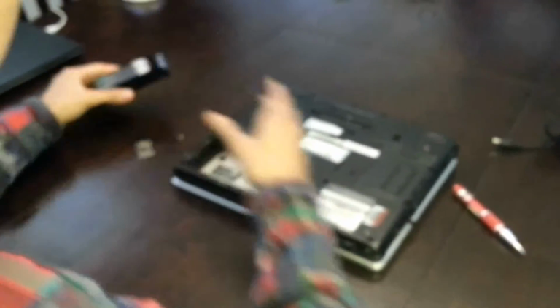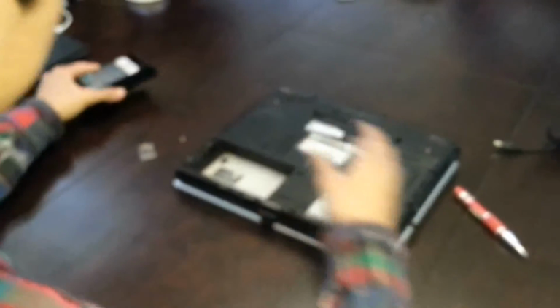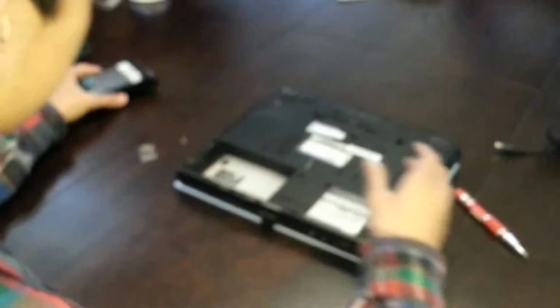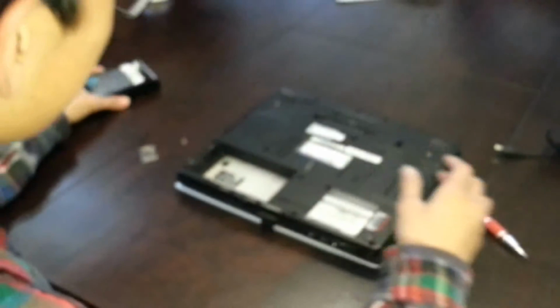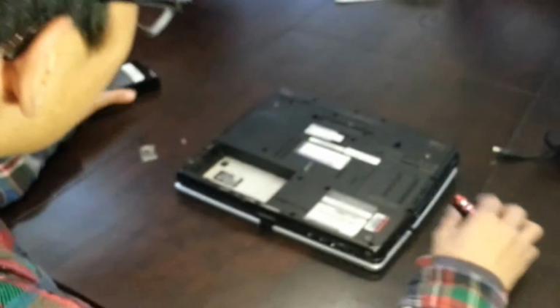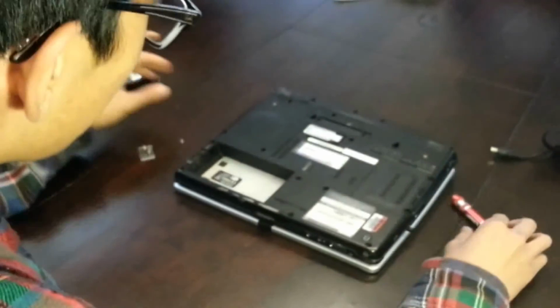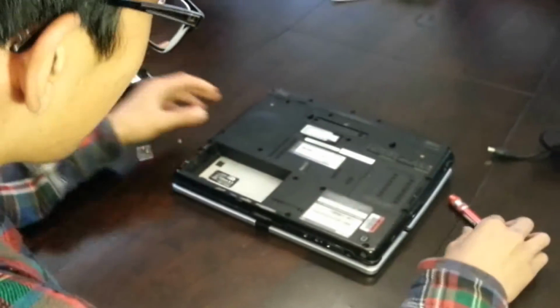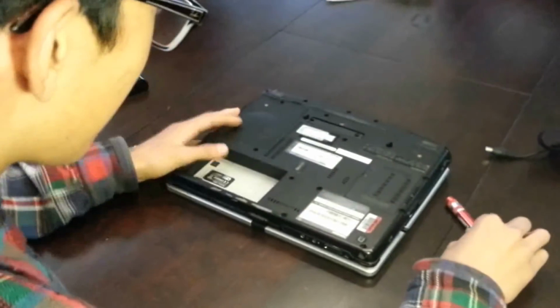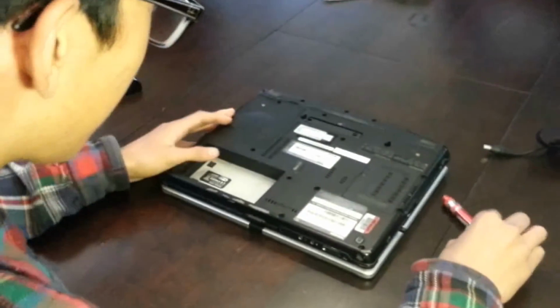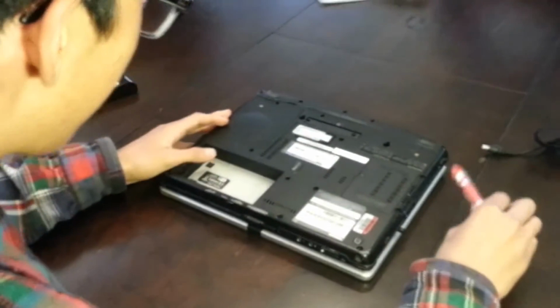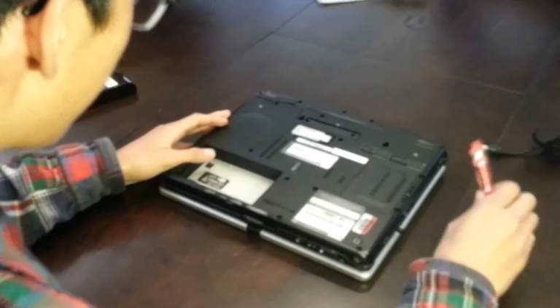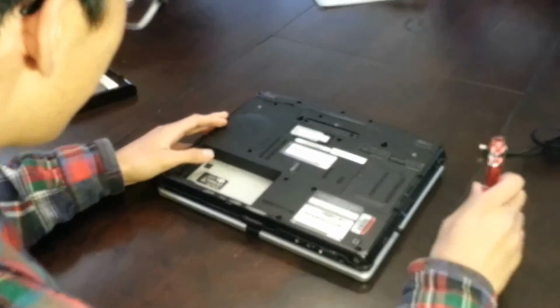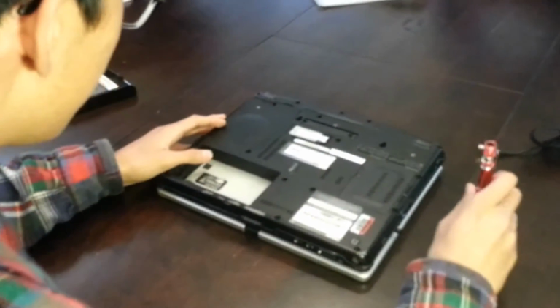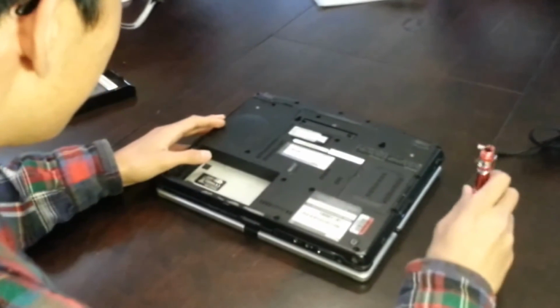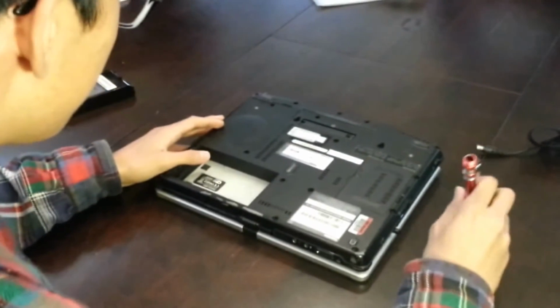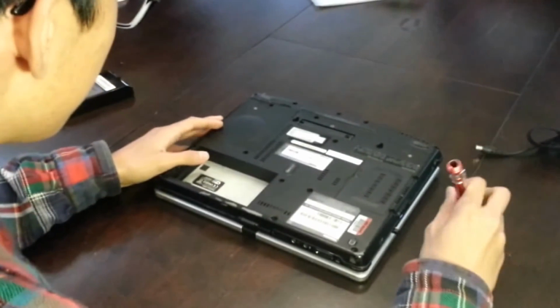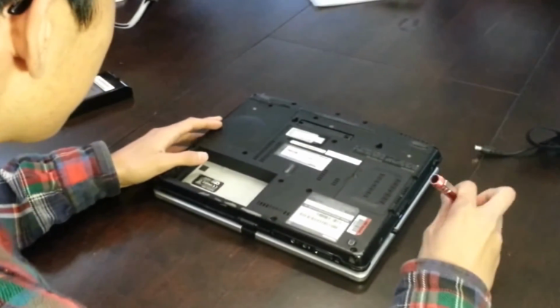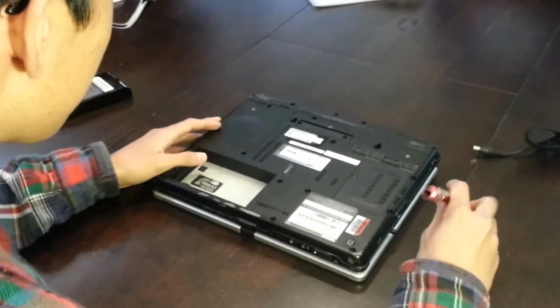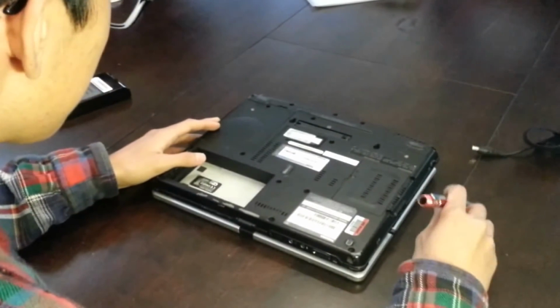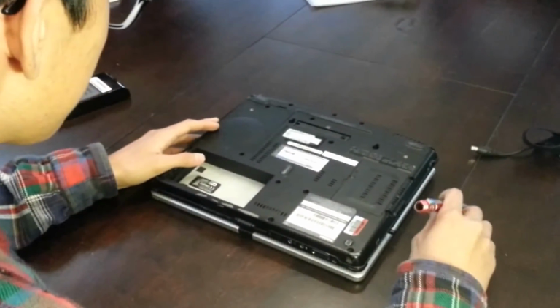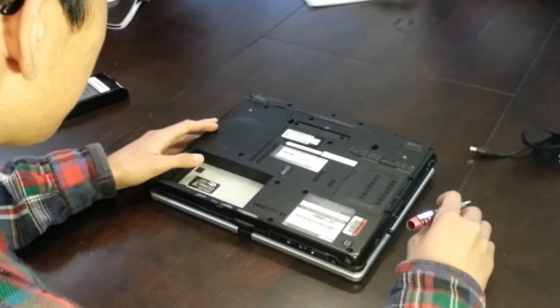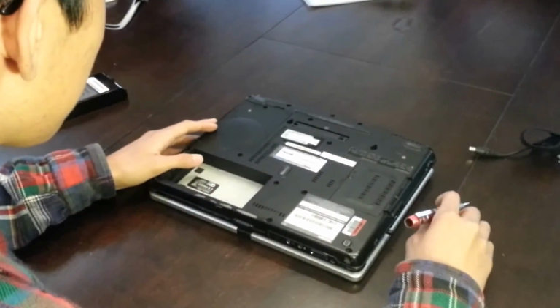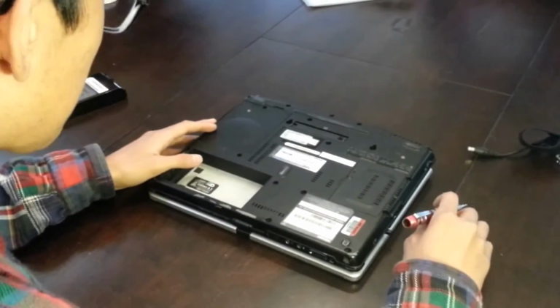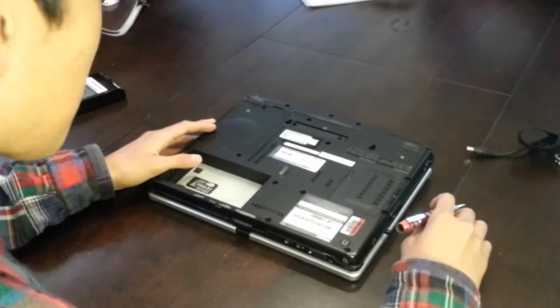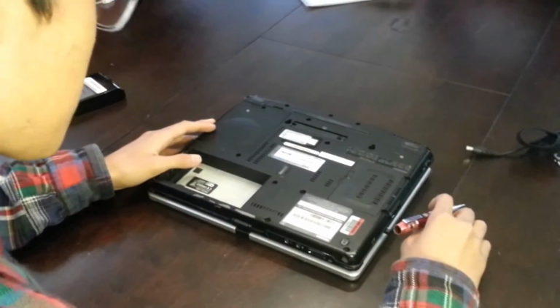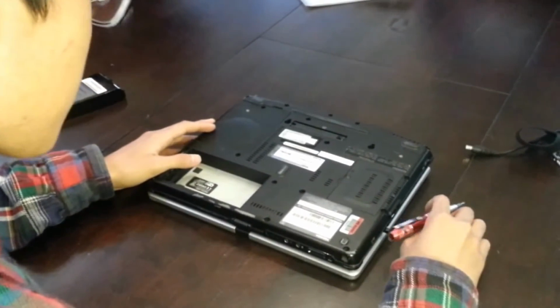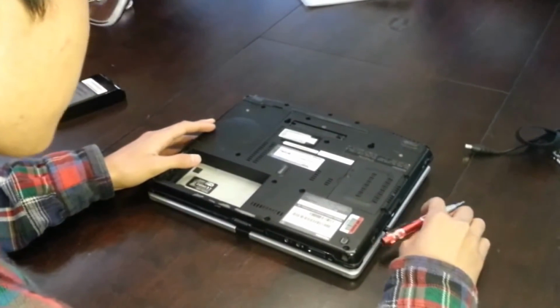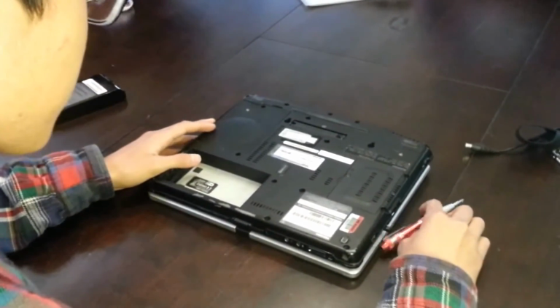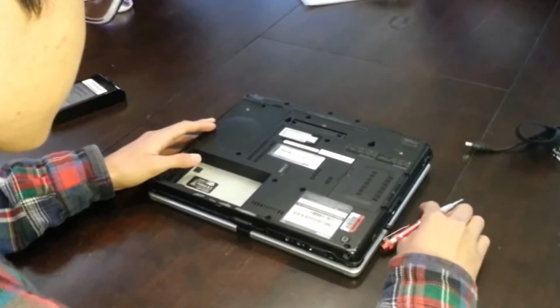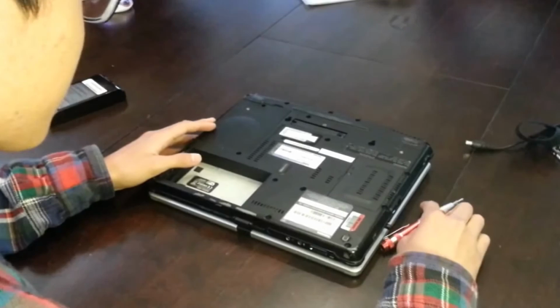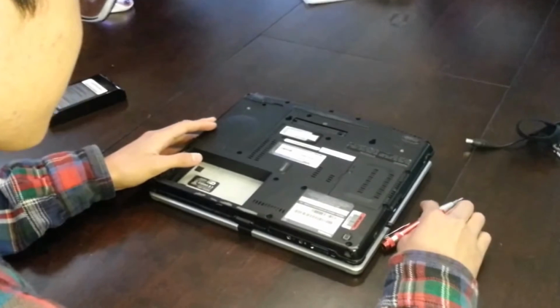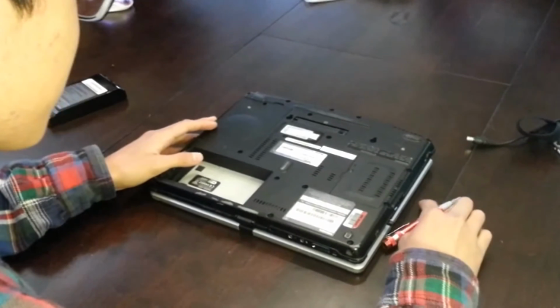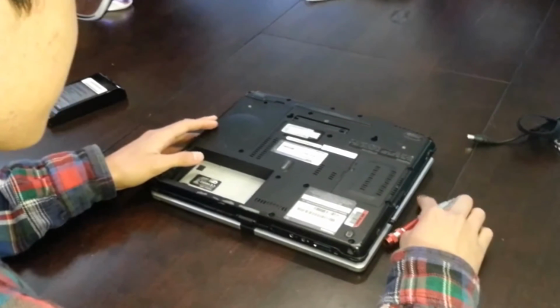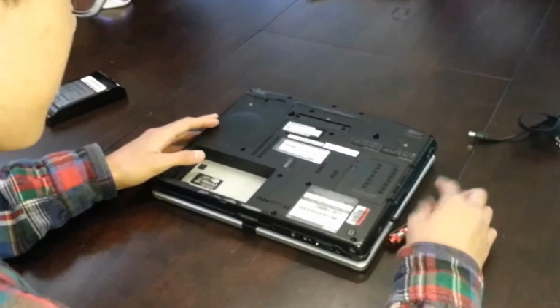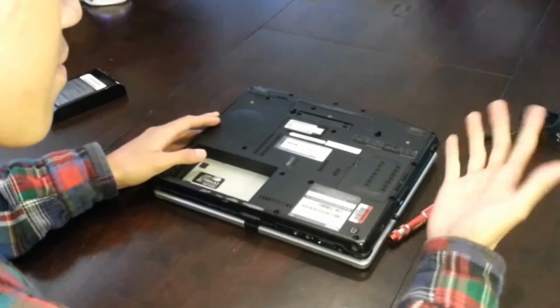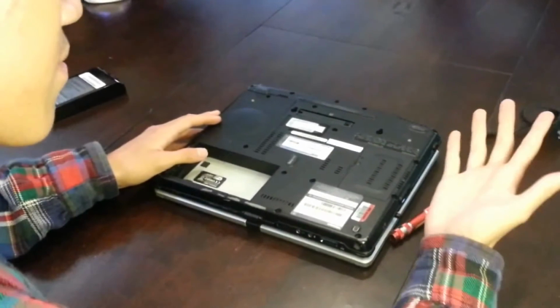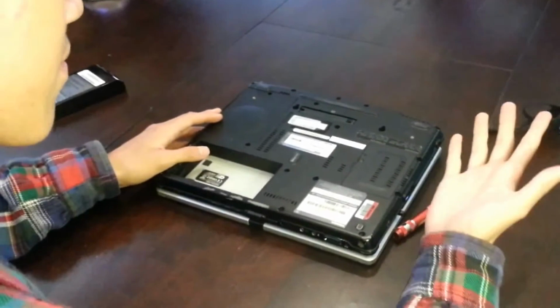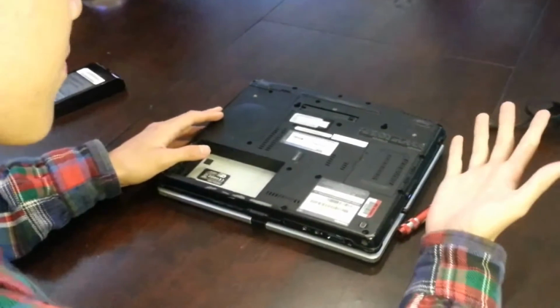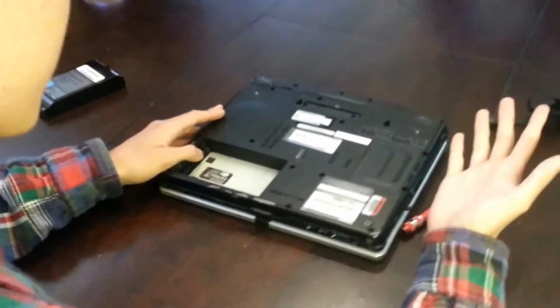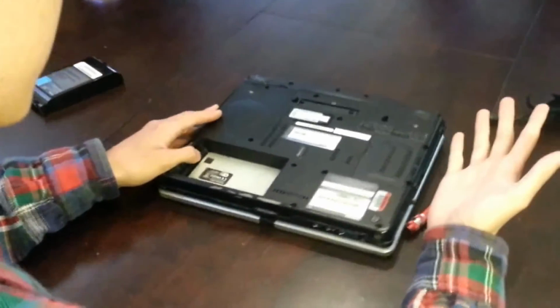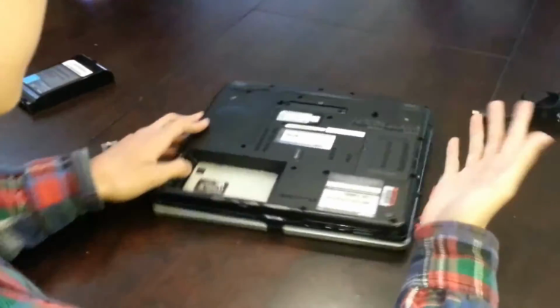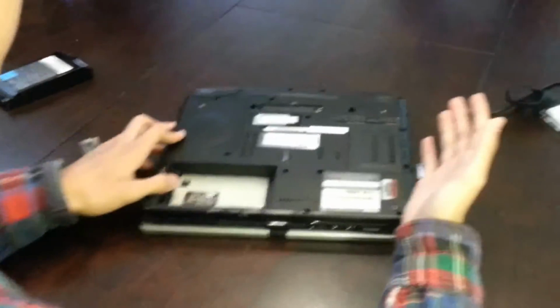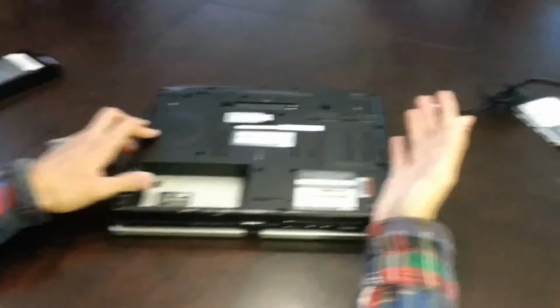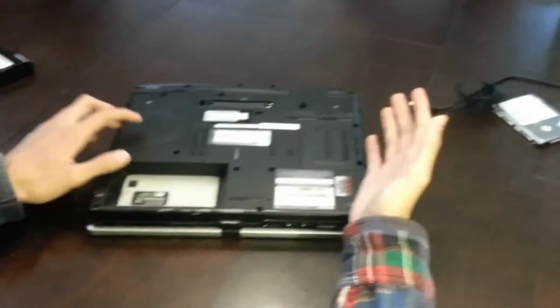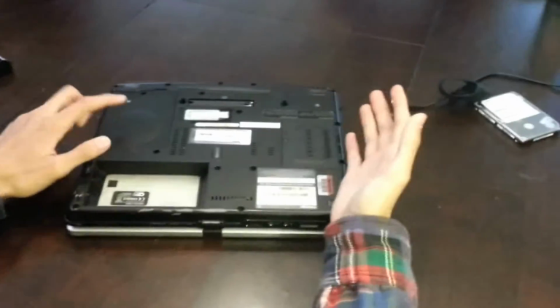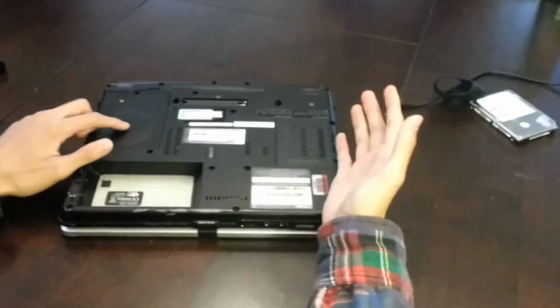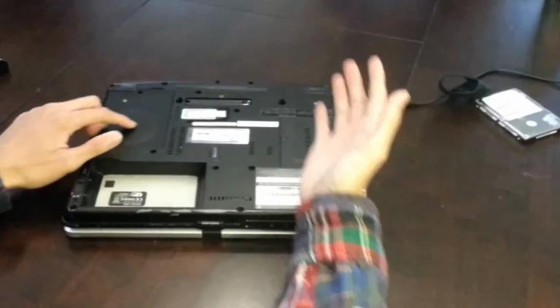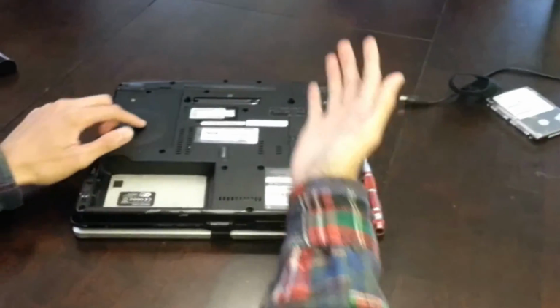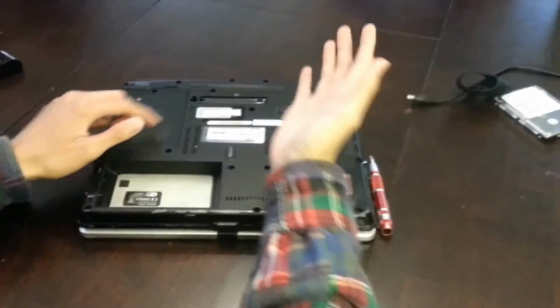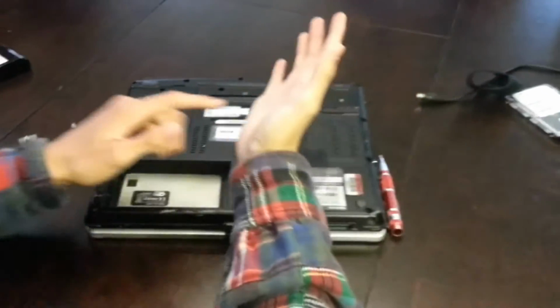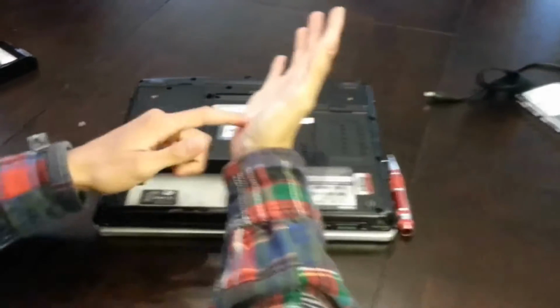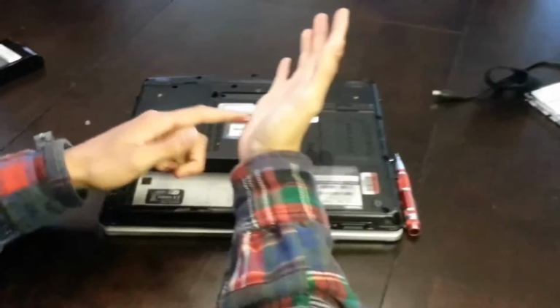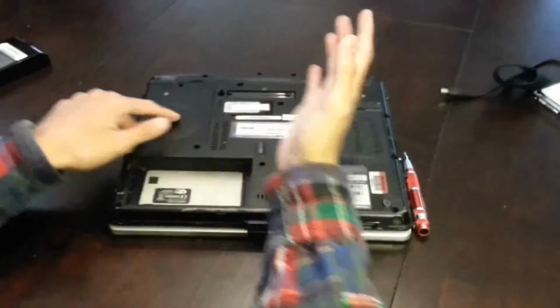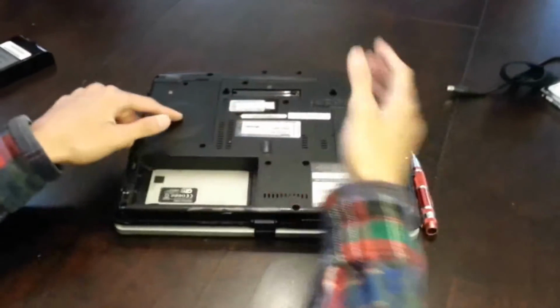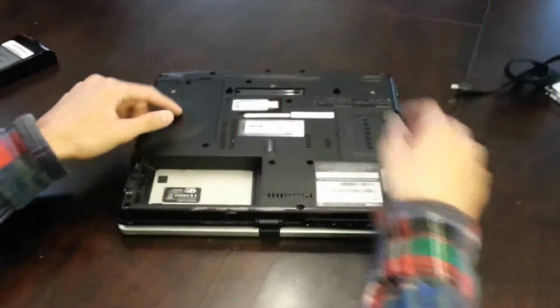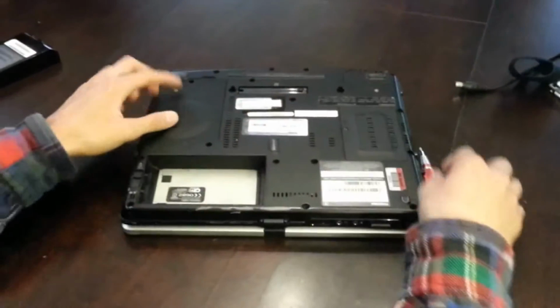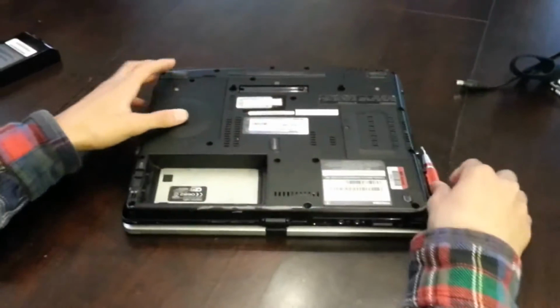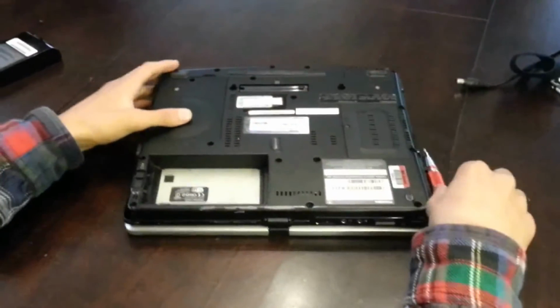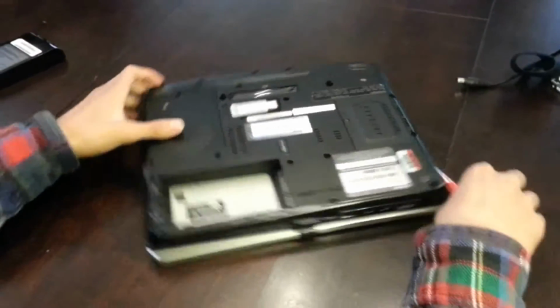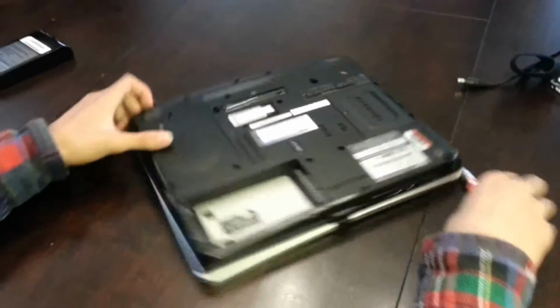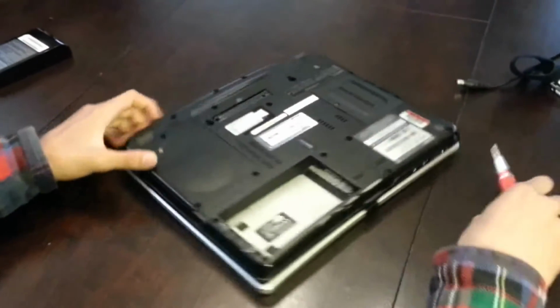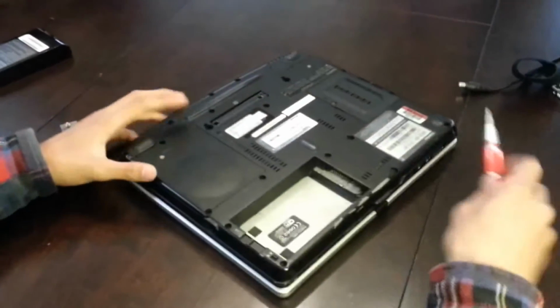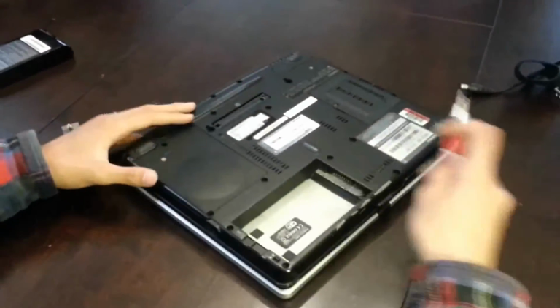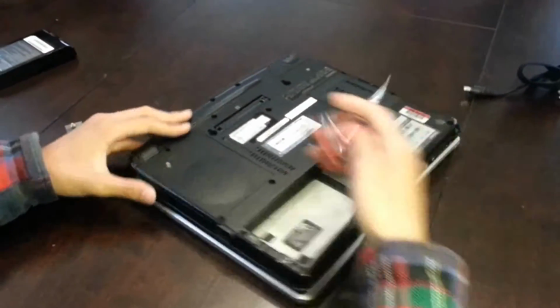Next, locate the hard drive of the computer, which should be about the size of the palm of your hand, and remove it, including all screws necessary.